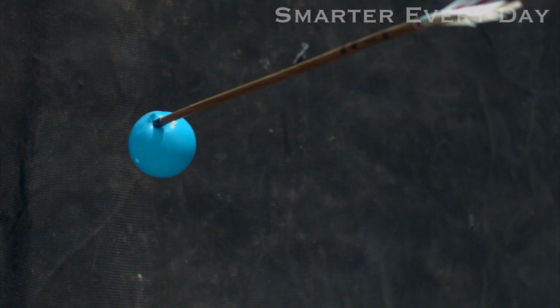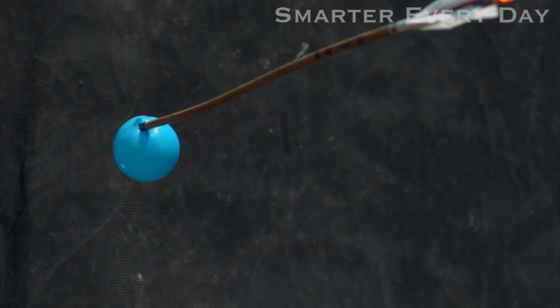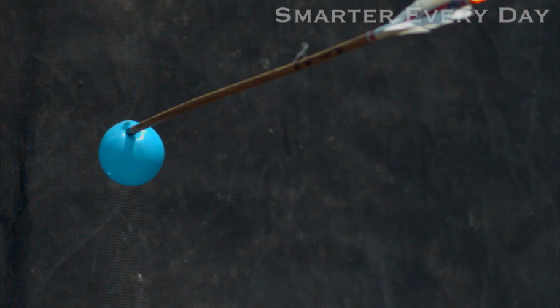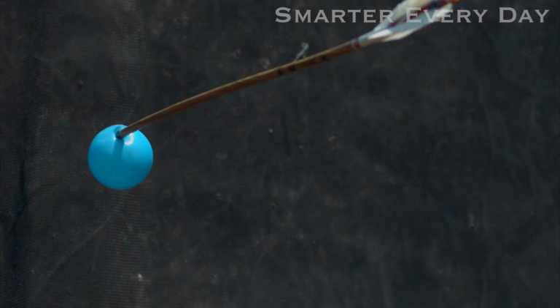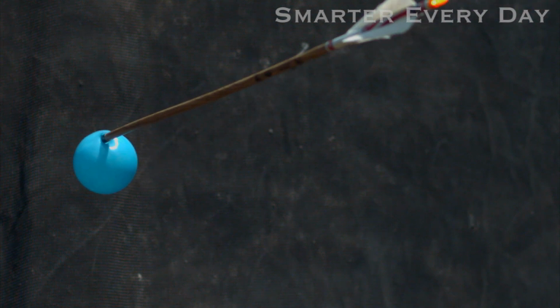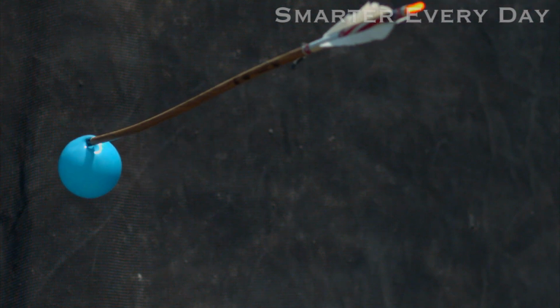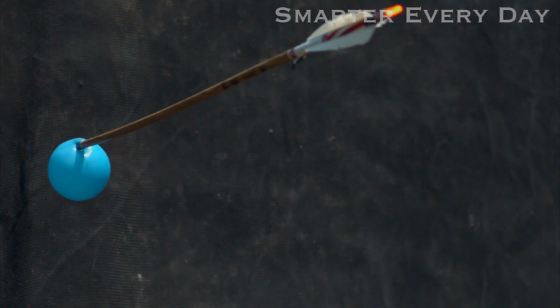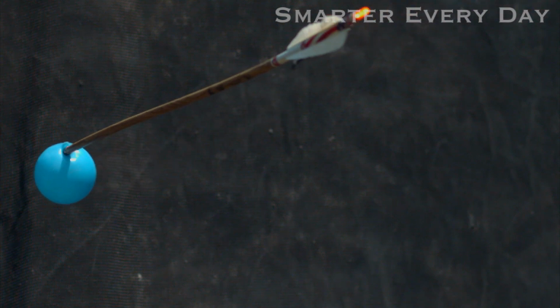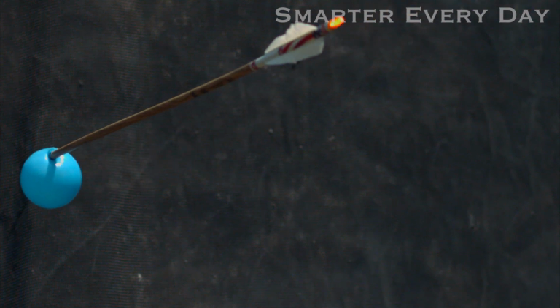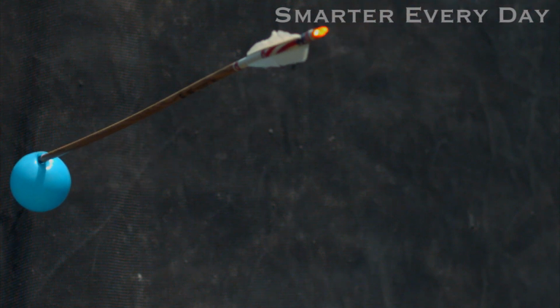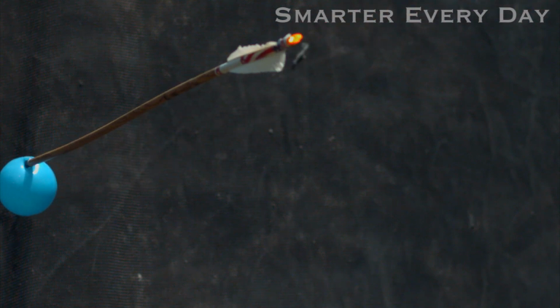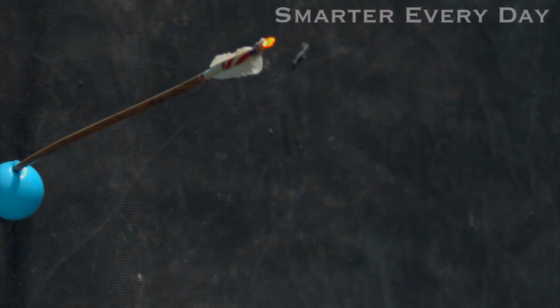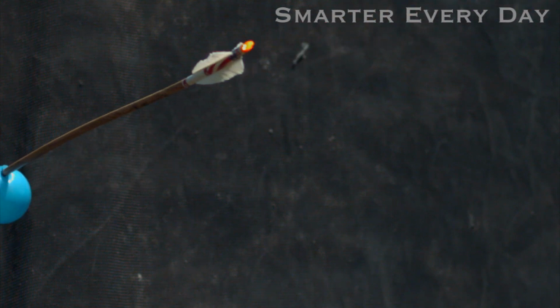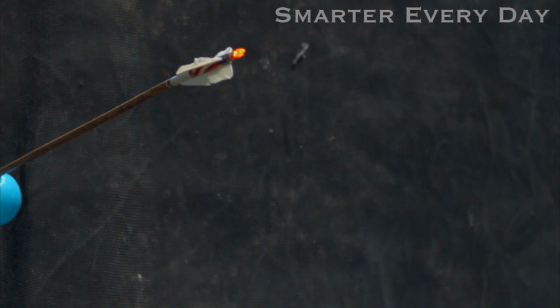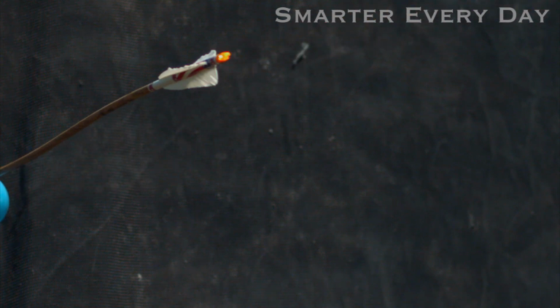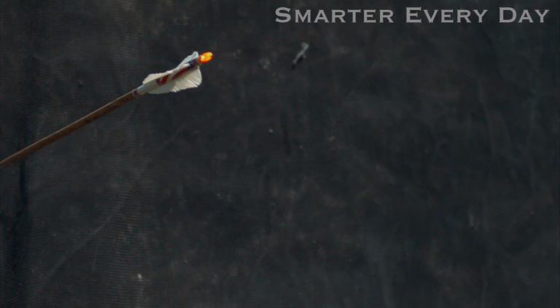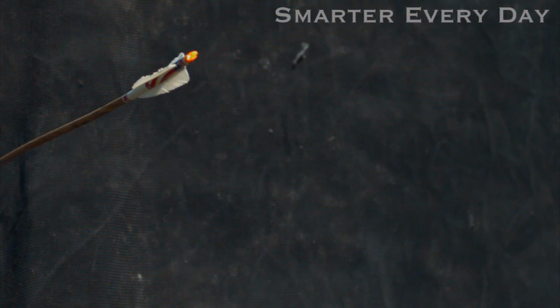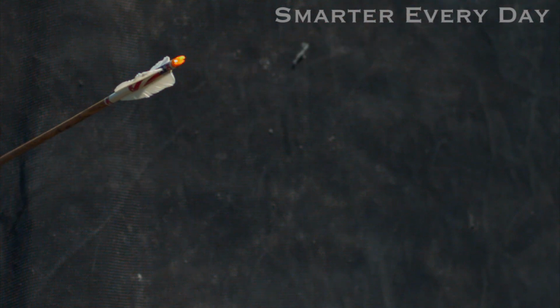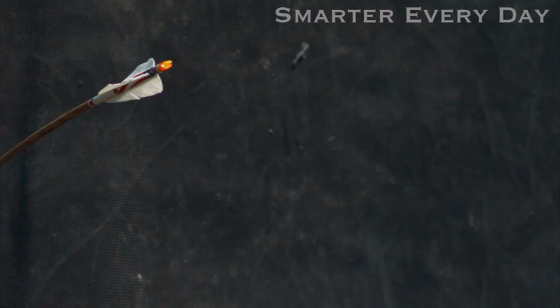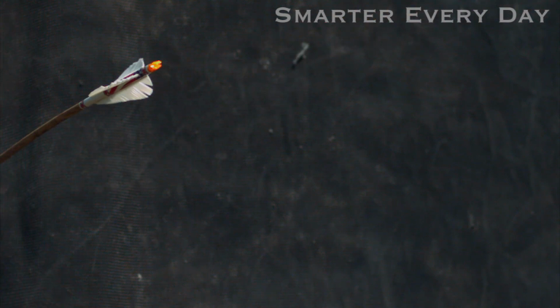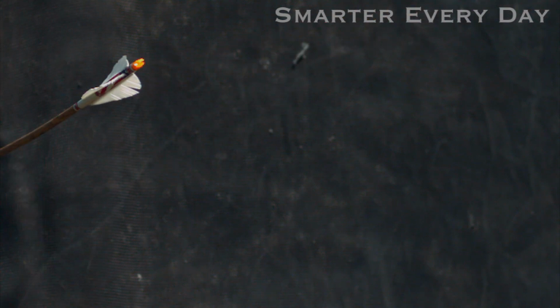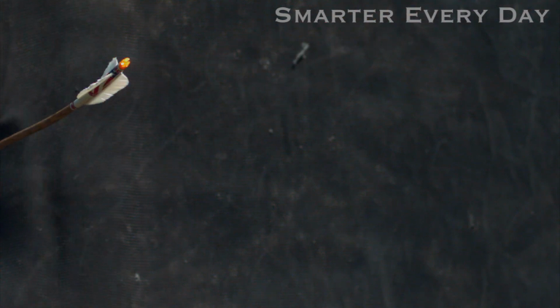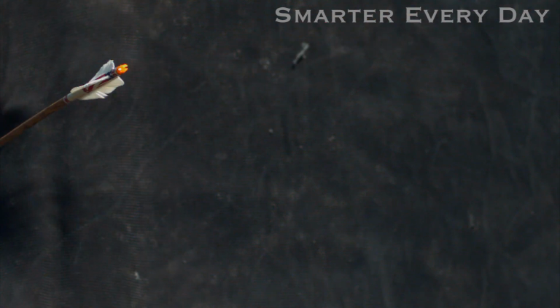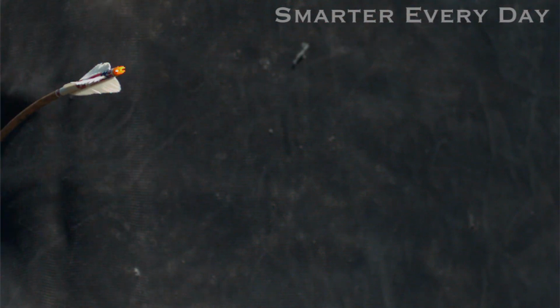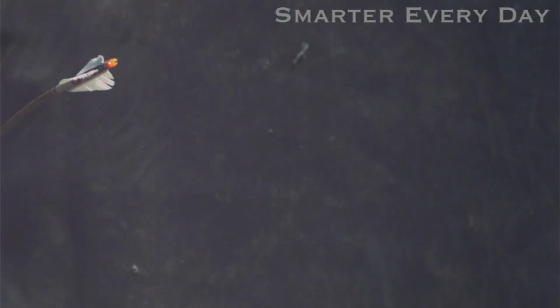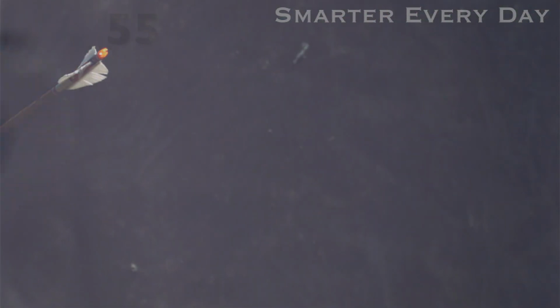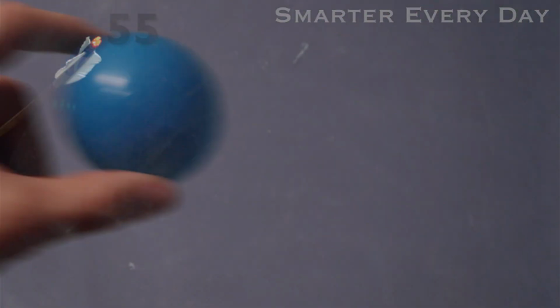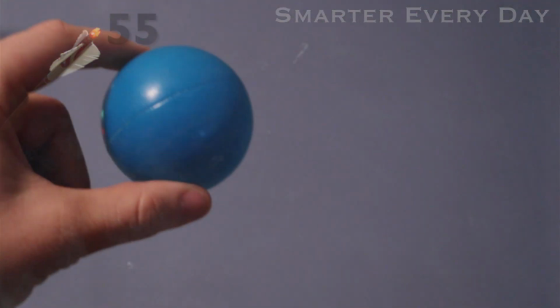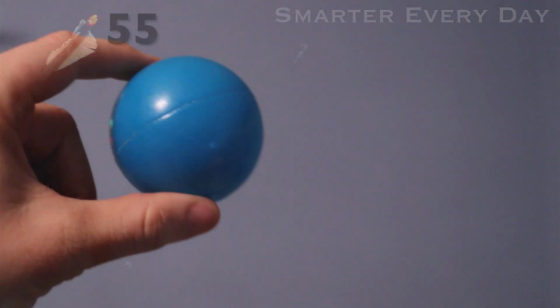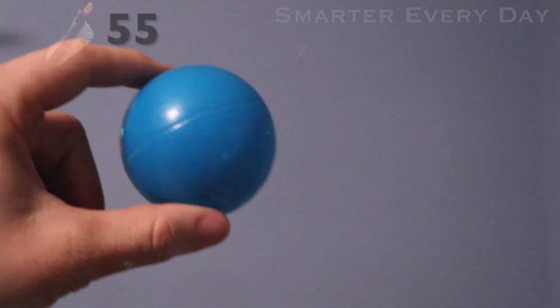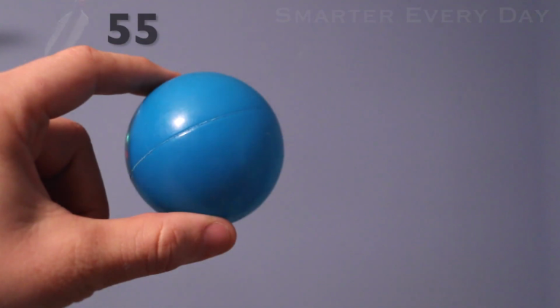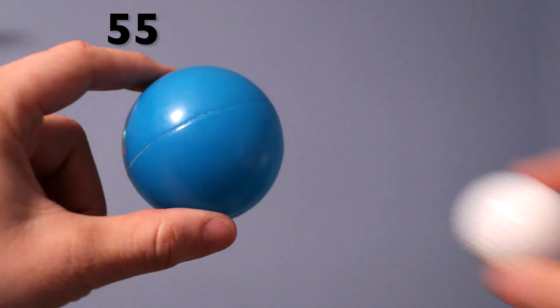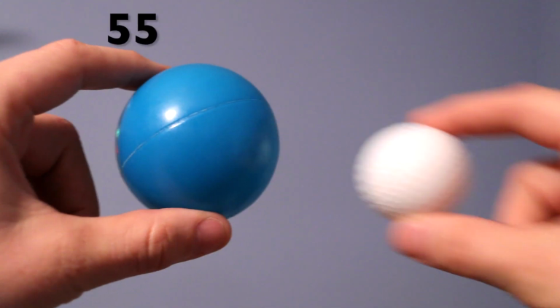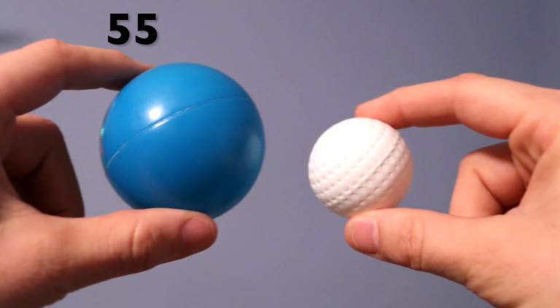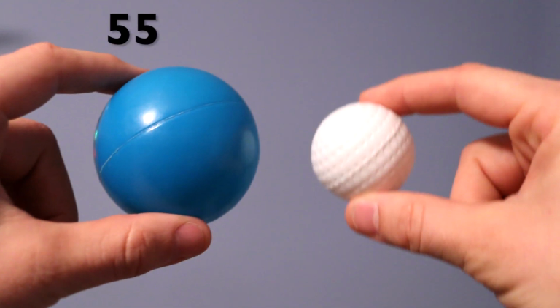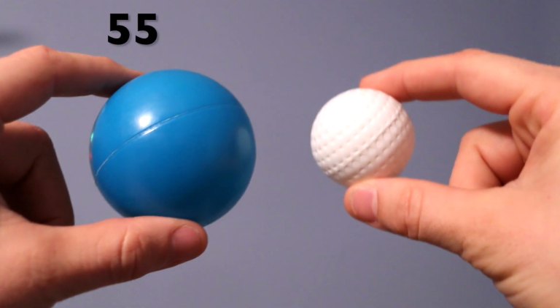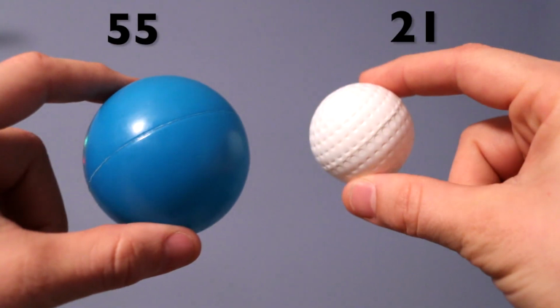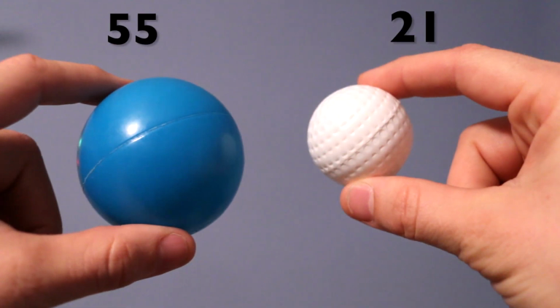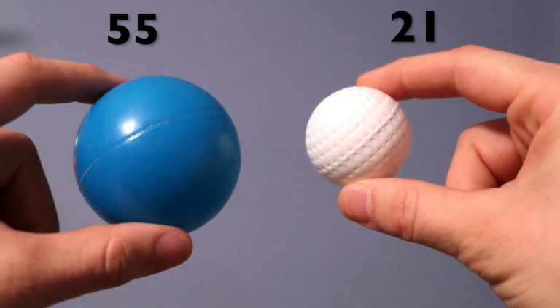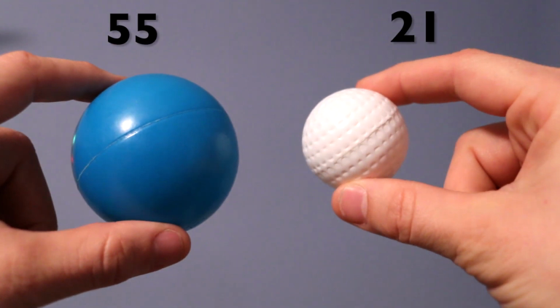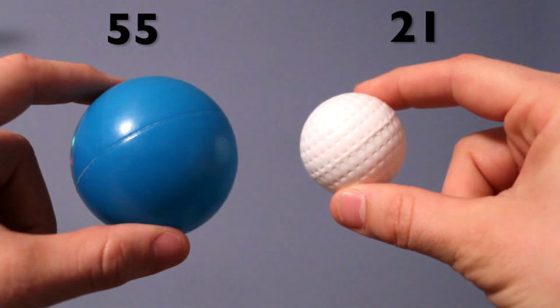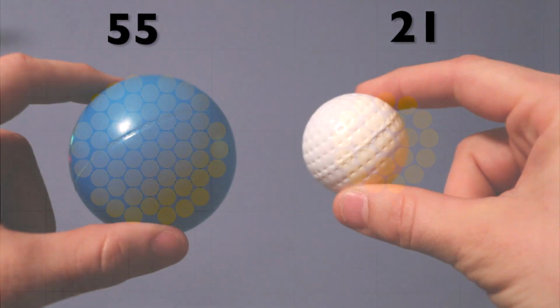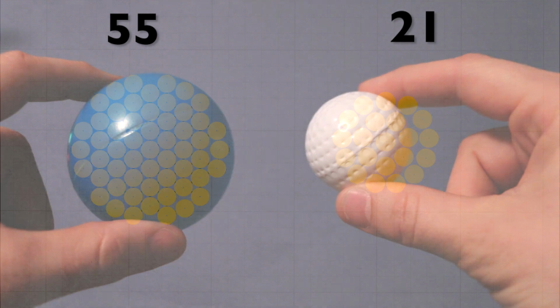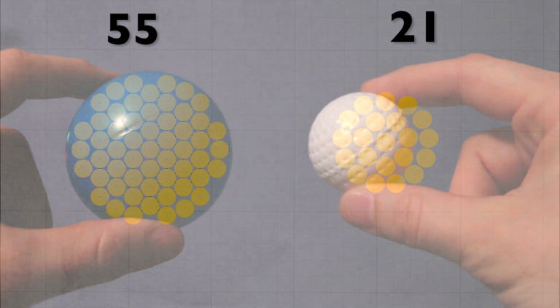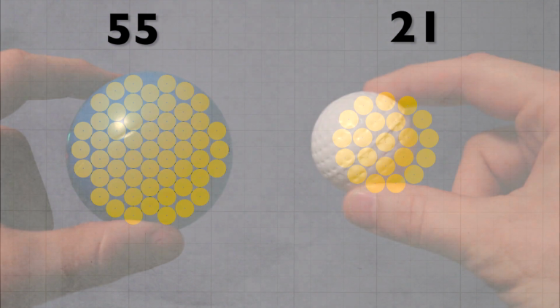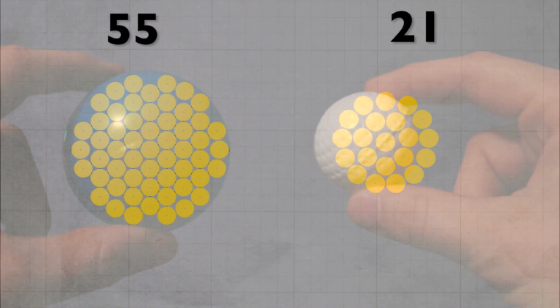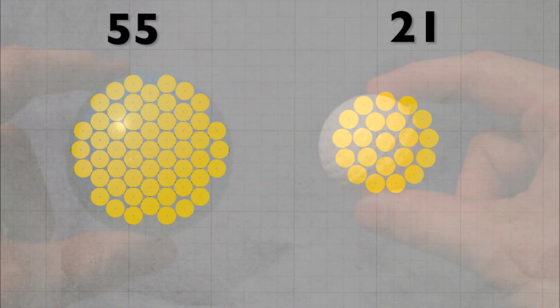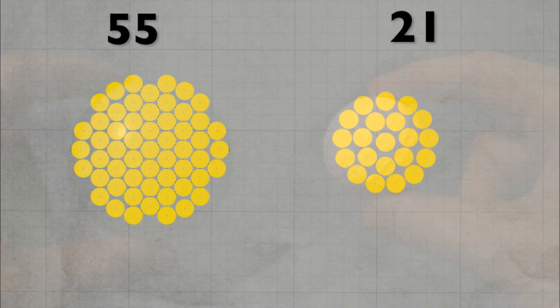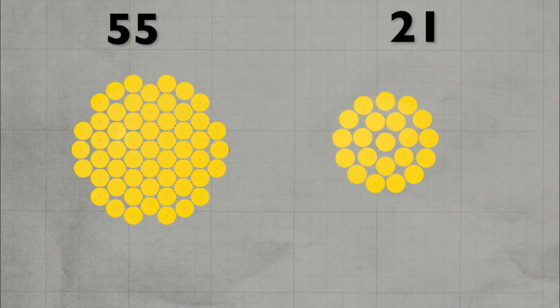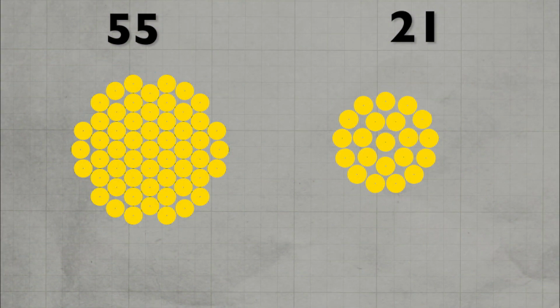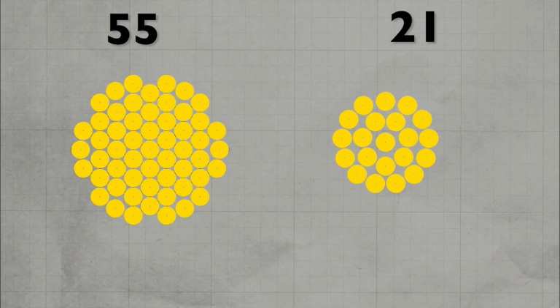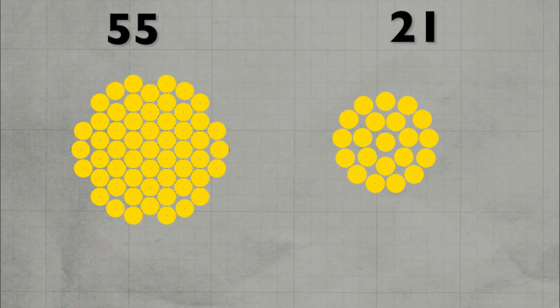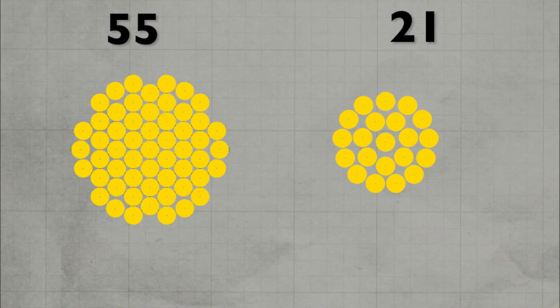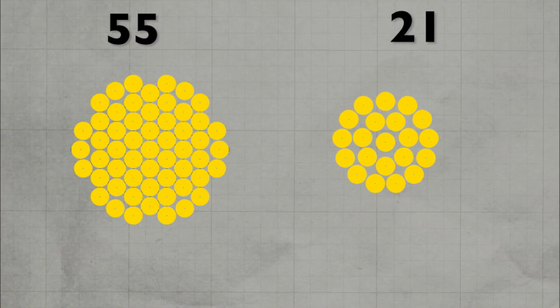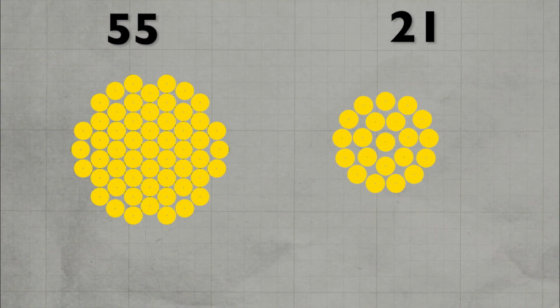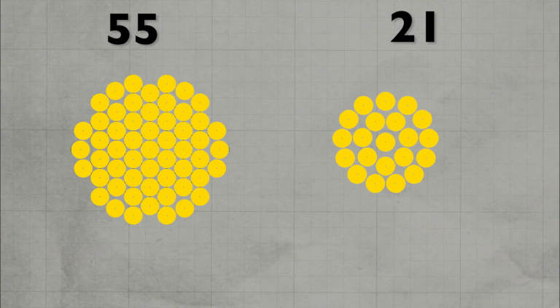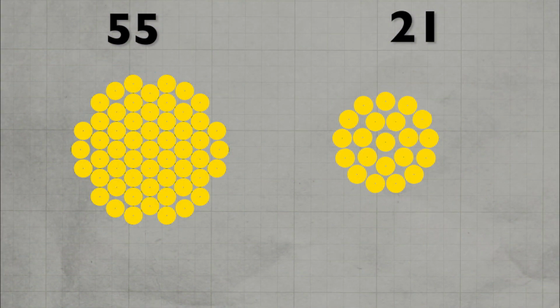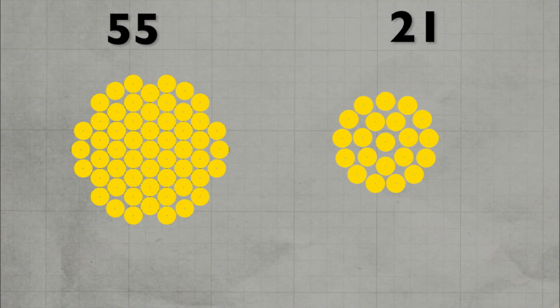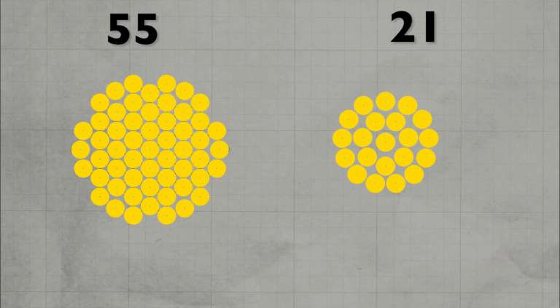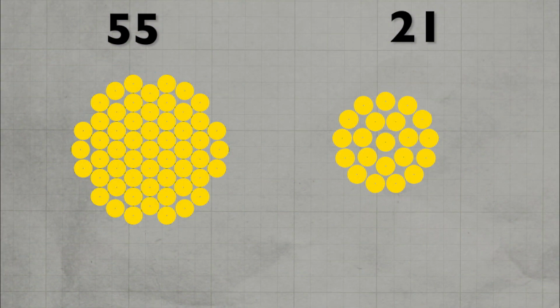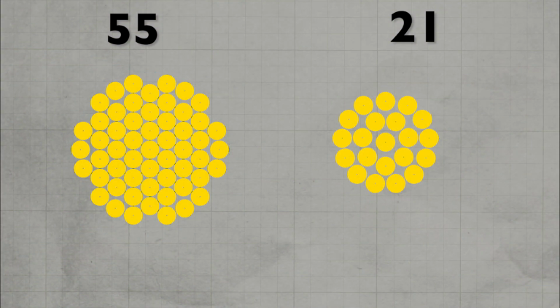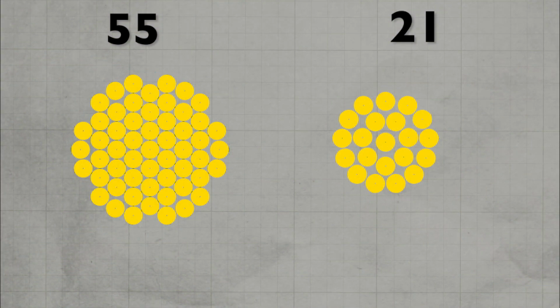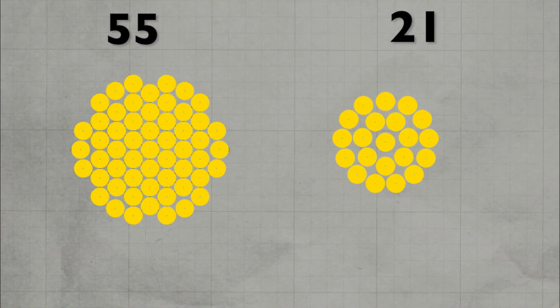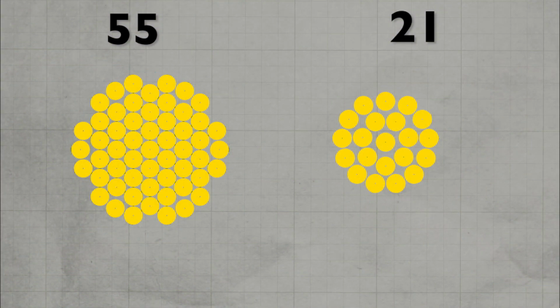Alright, he hit that too. Let's cut the circle packing number down from 55 to 21. According to geometry, this is over twice as hard.